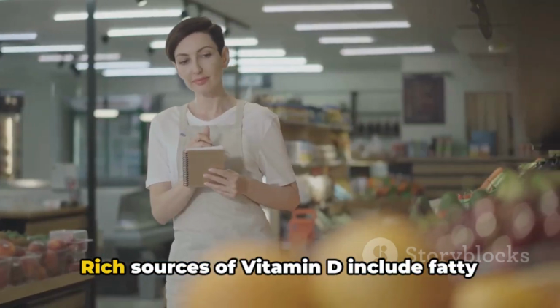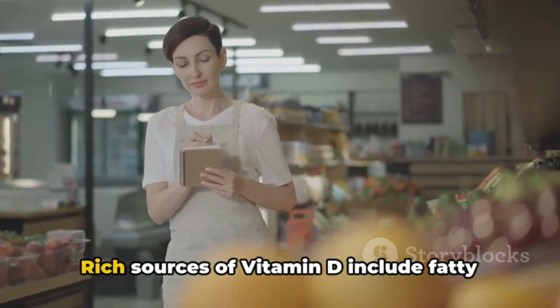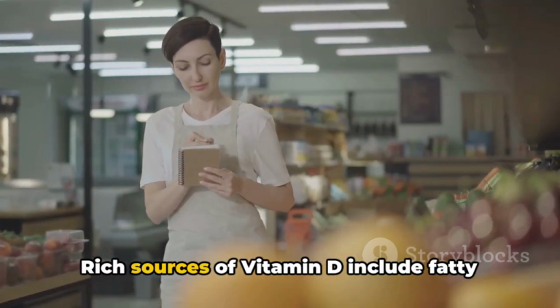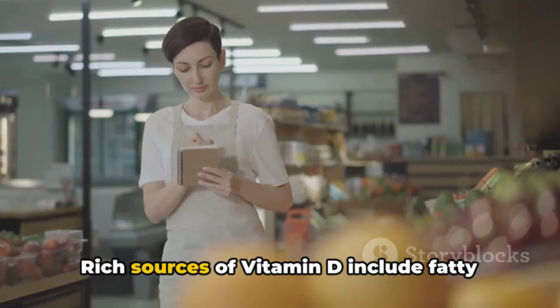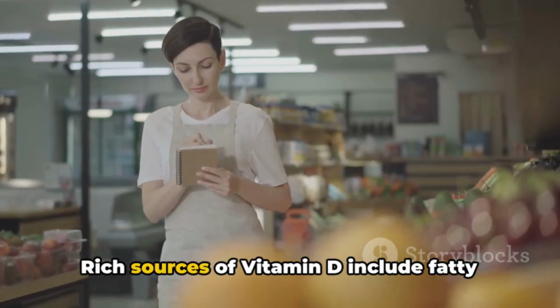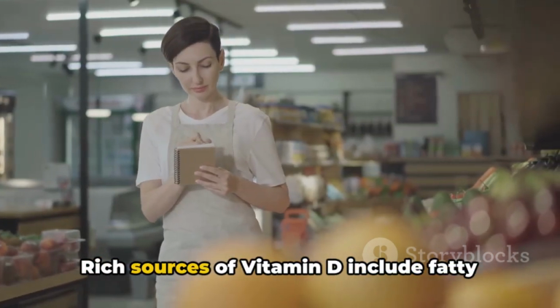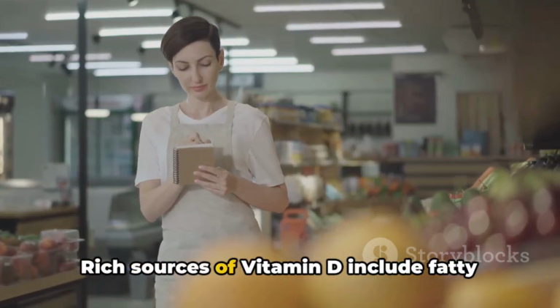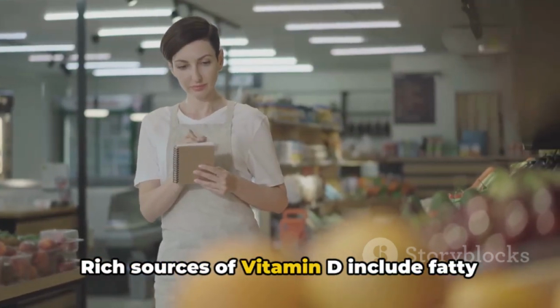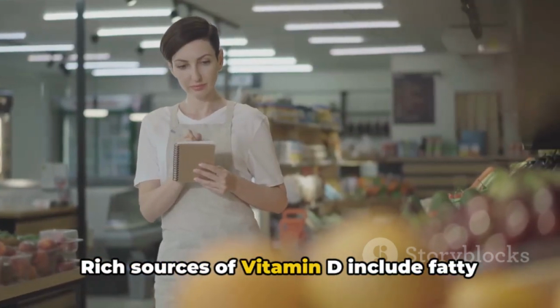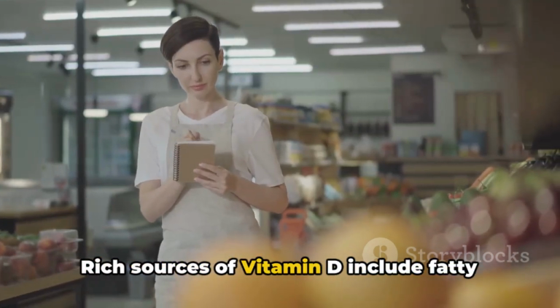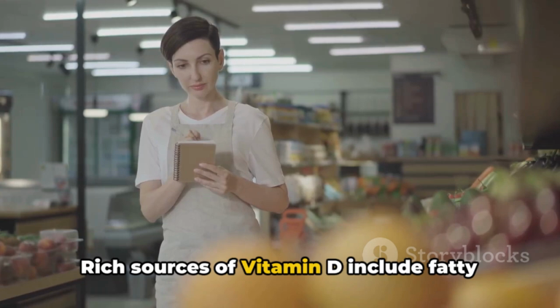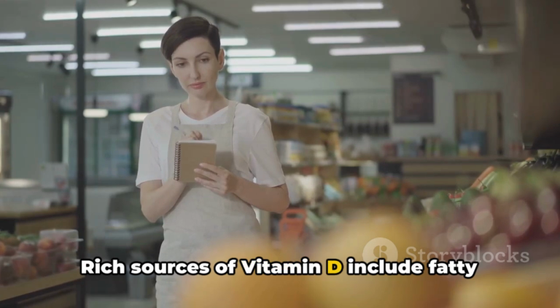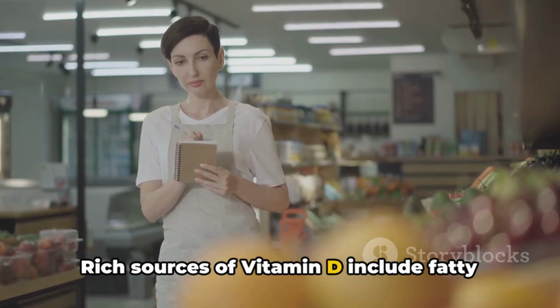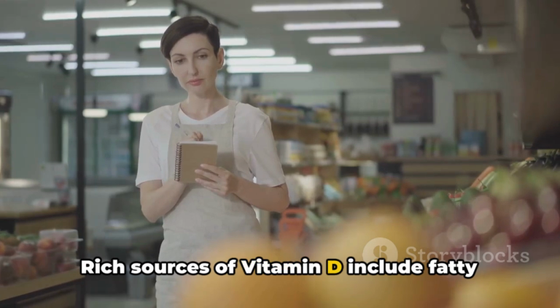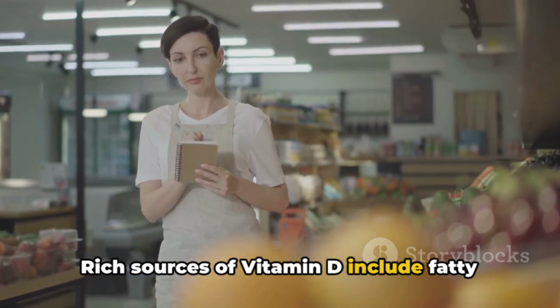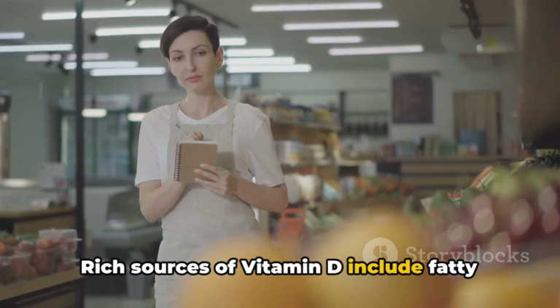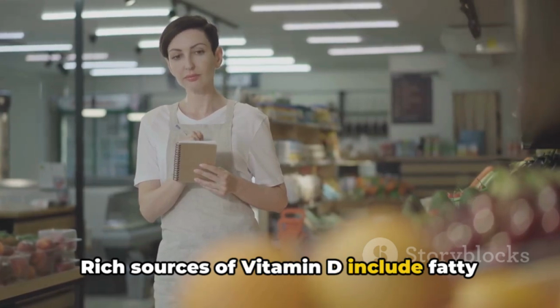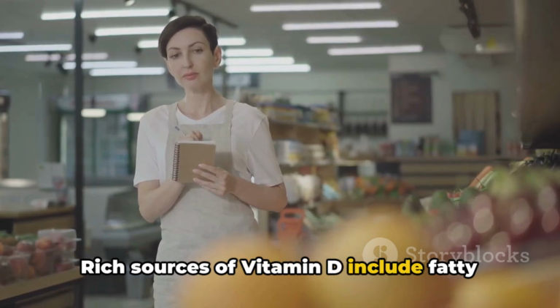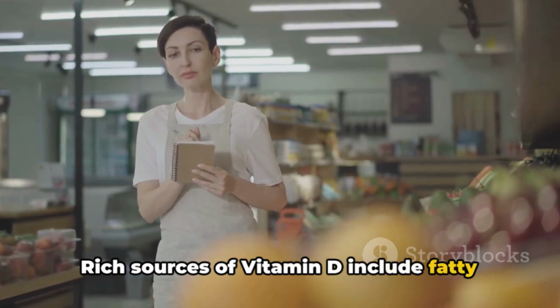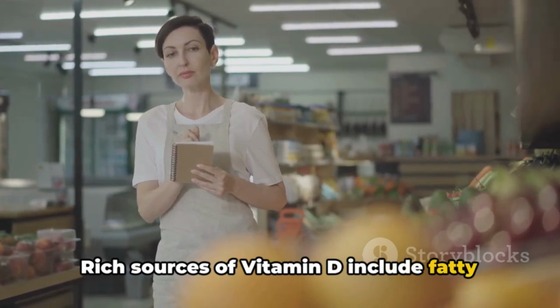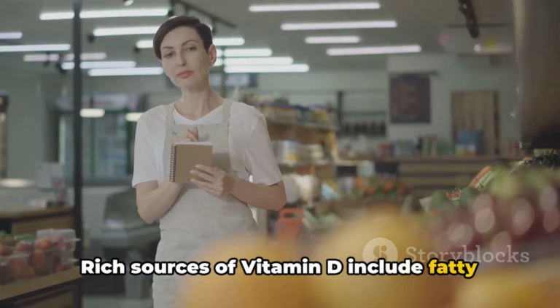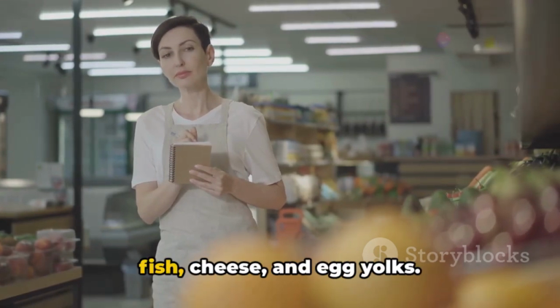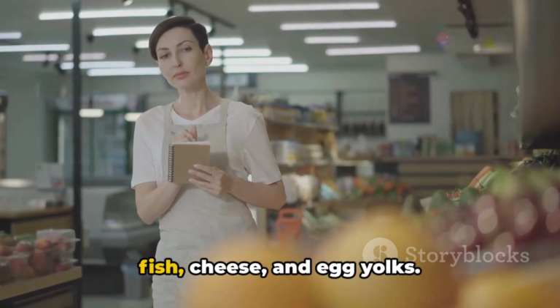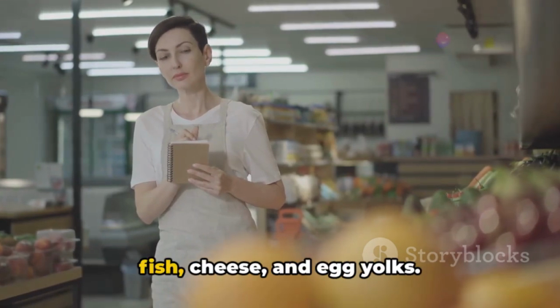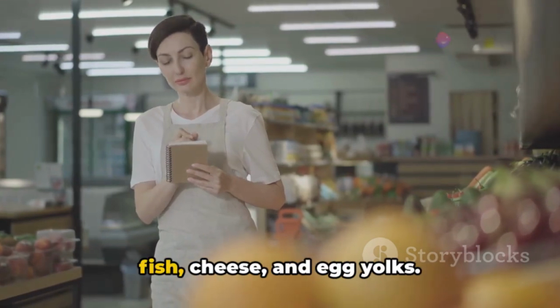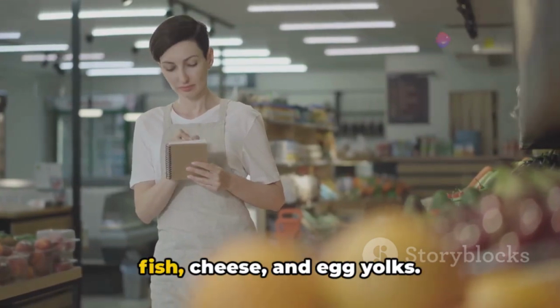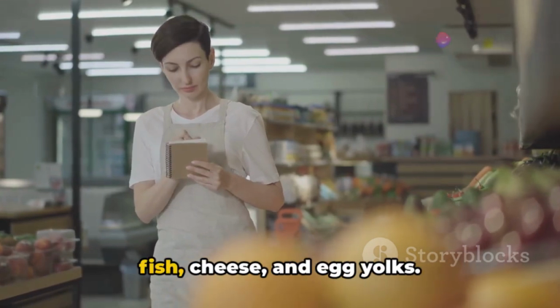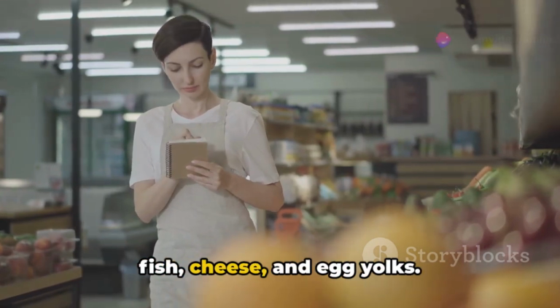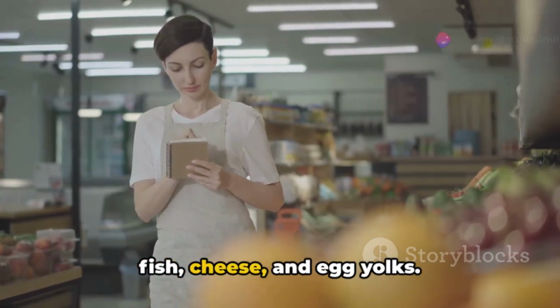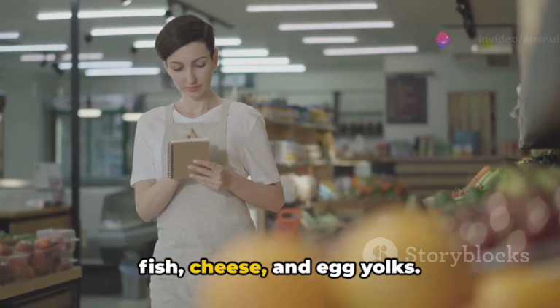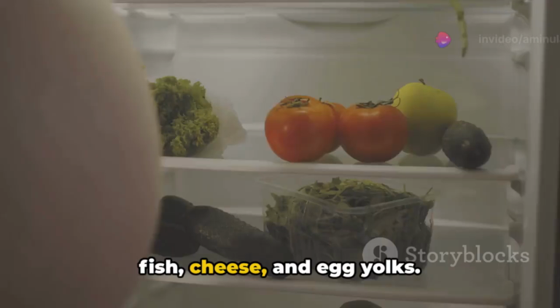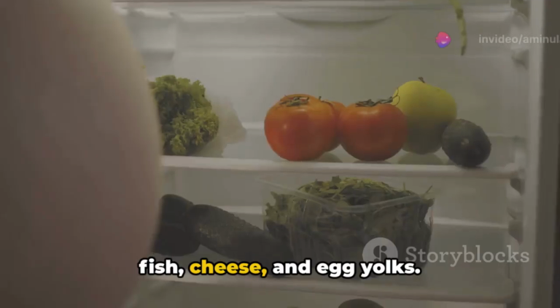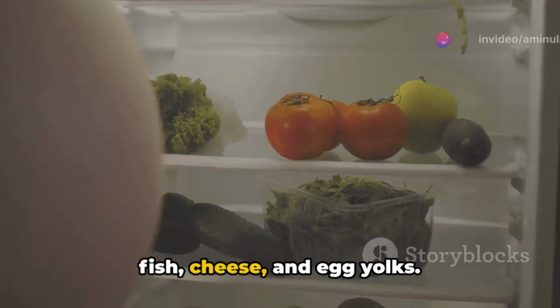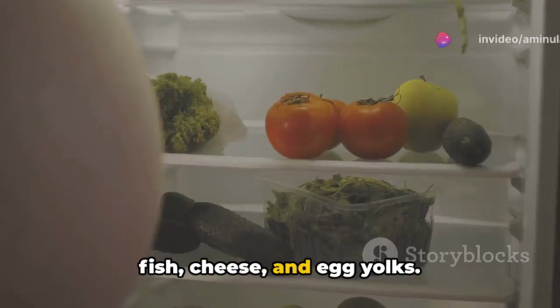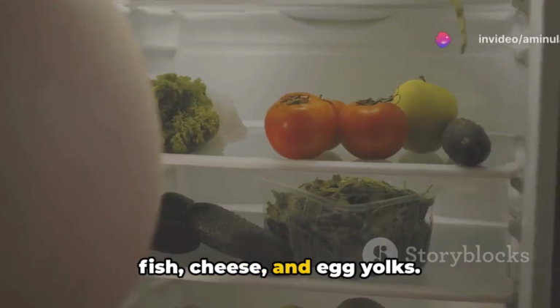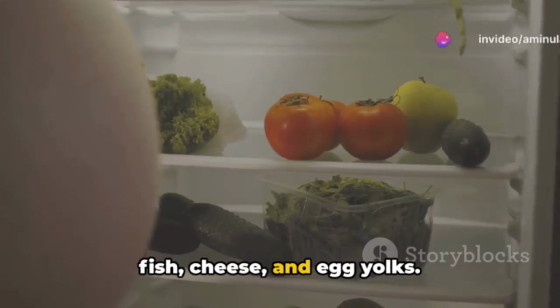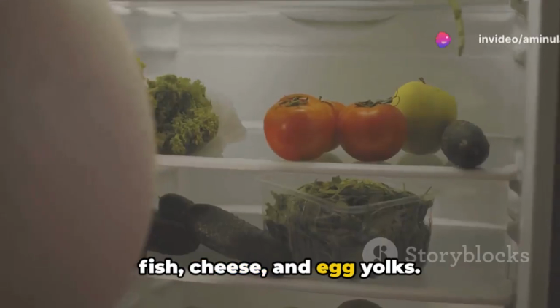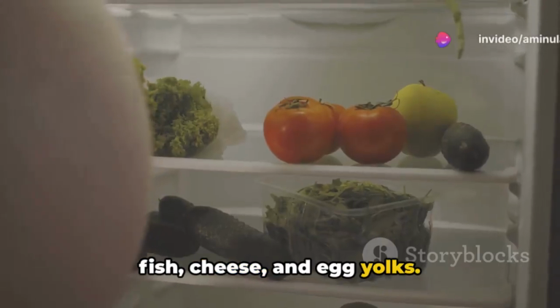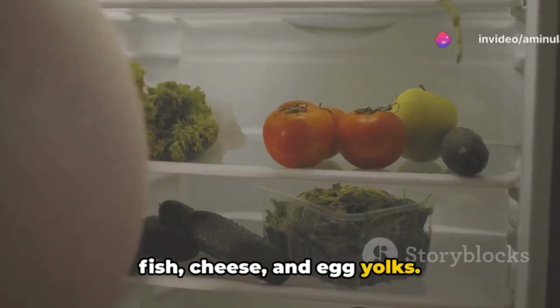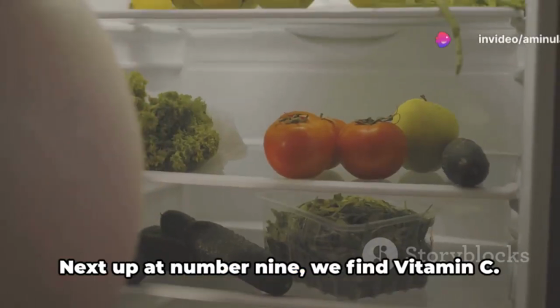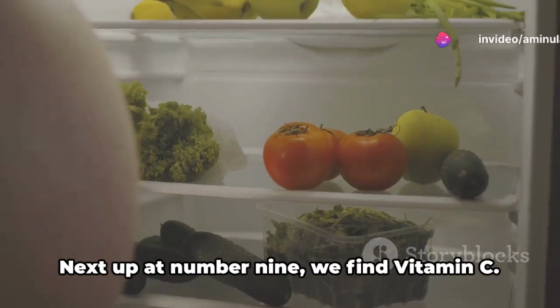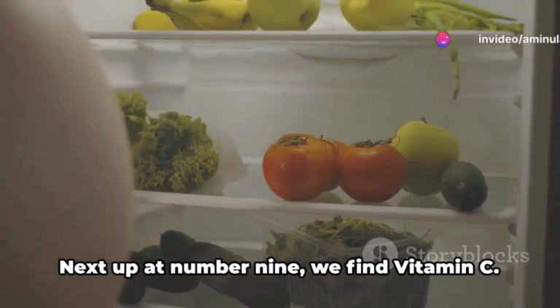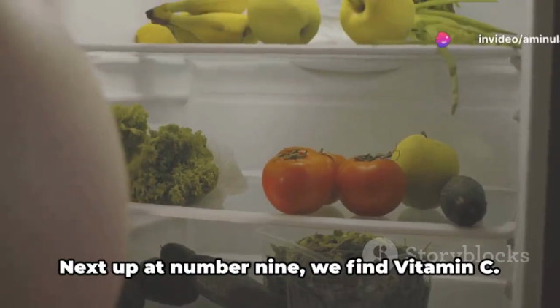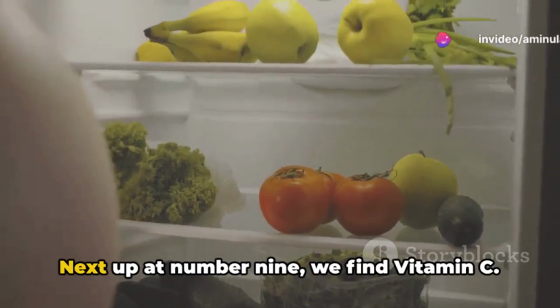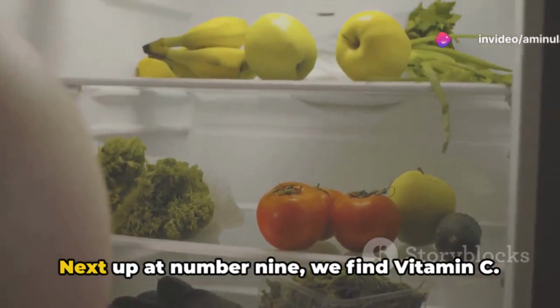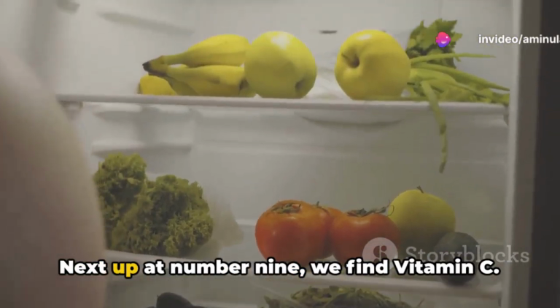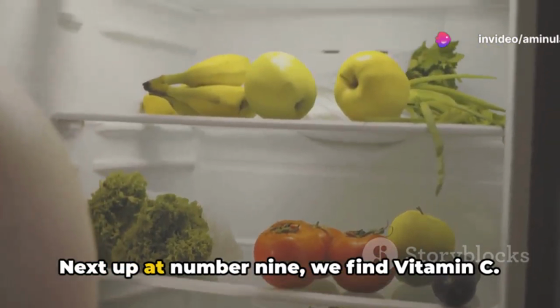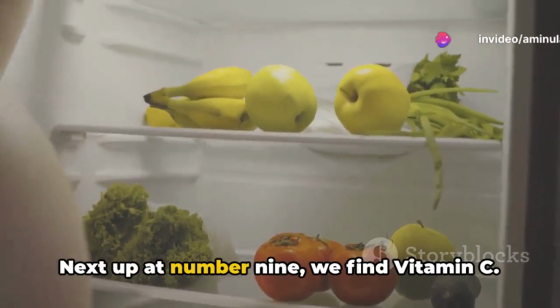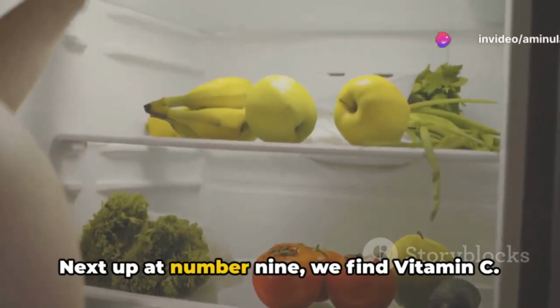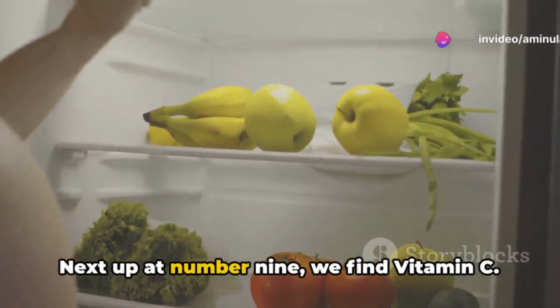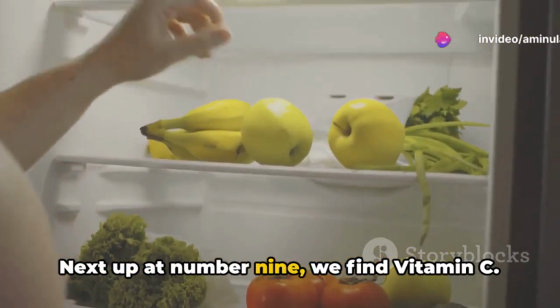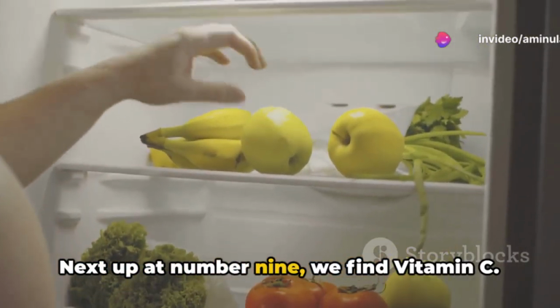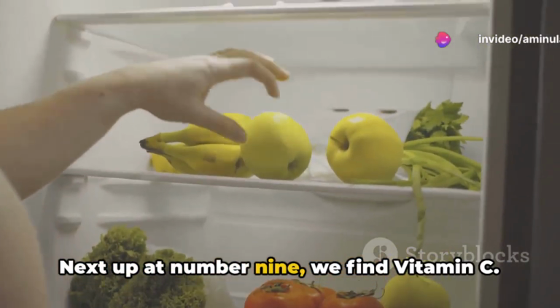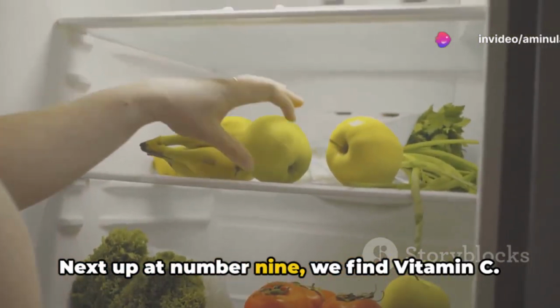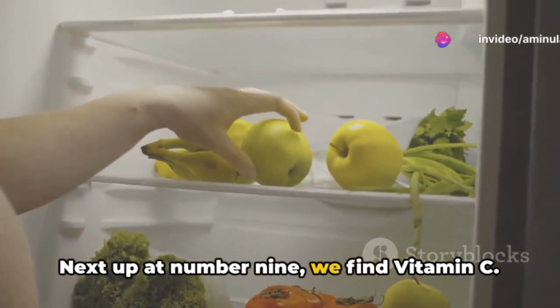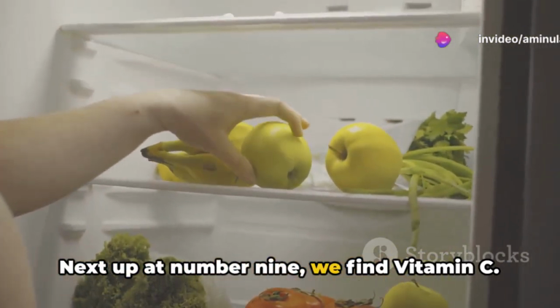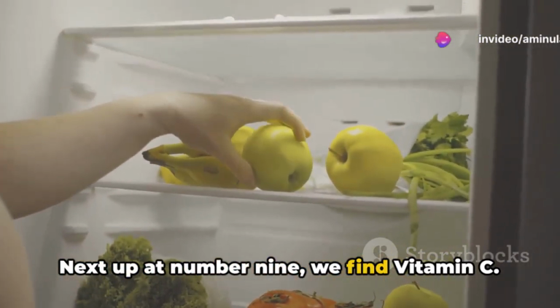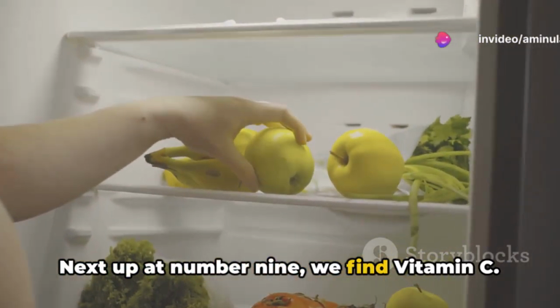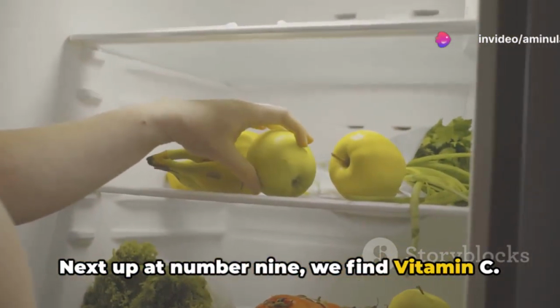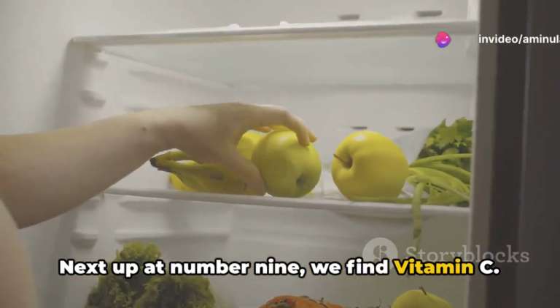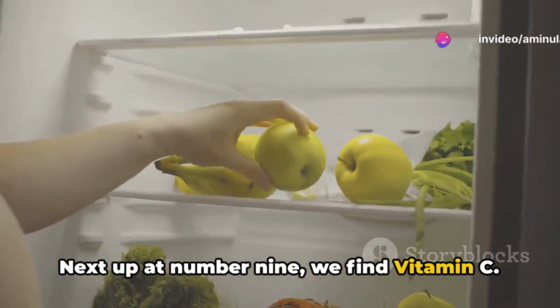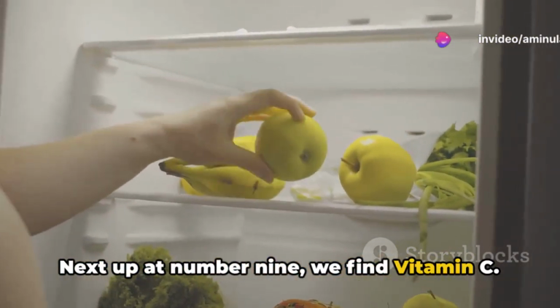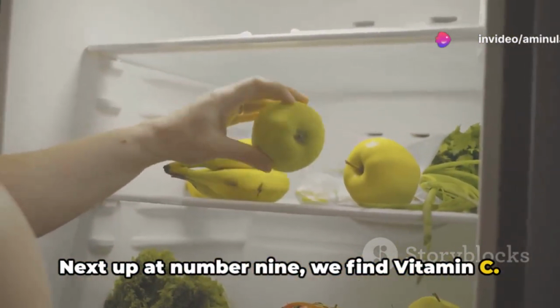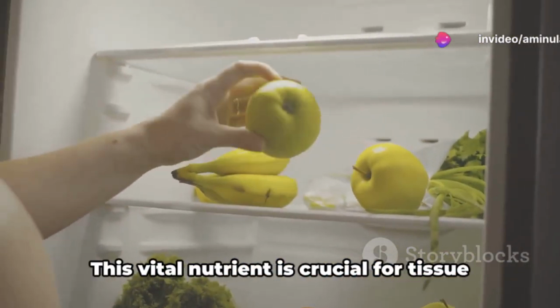Rich sources of vitamin D include fatty fish, cheese, and egg yolks. Next up at number 9, we find vitamin C.